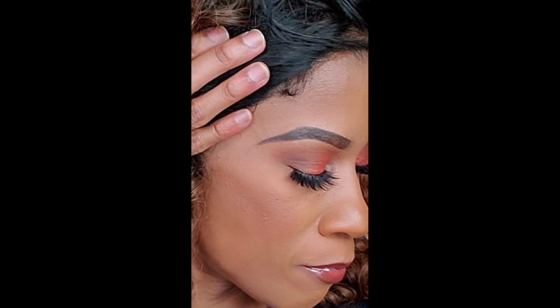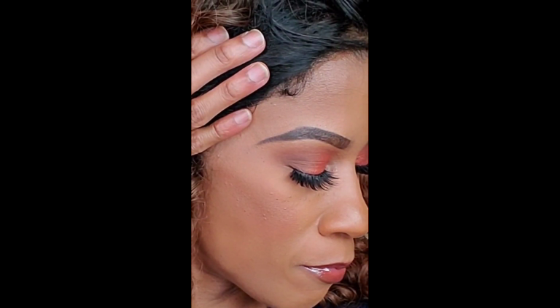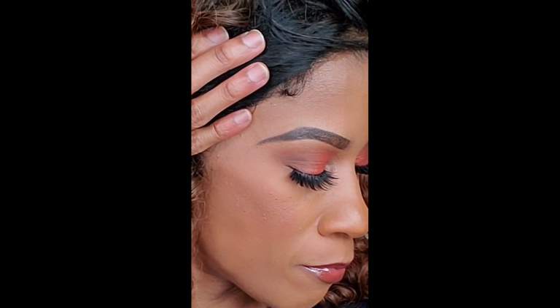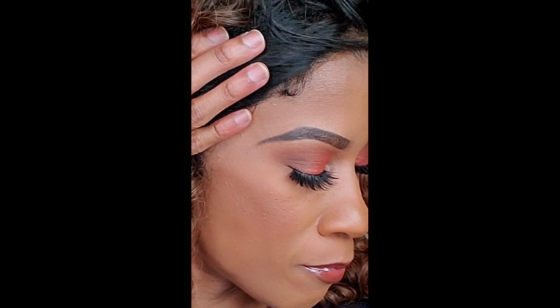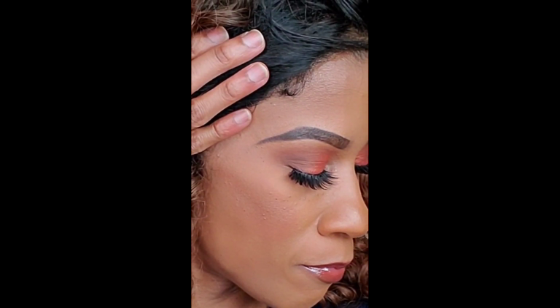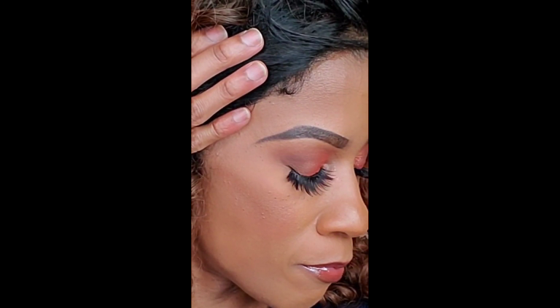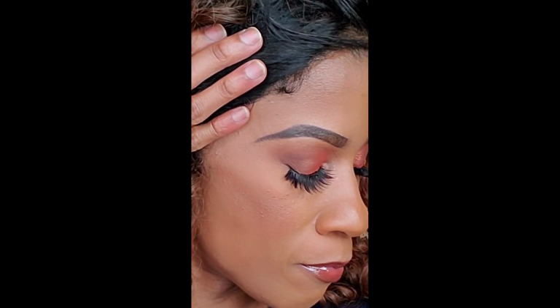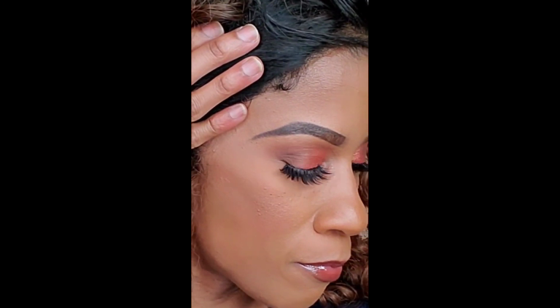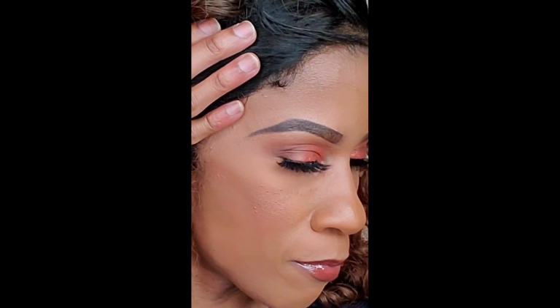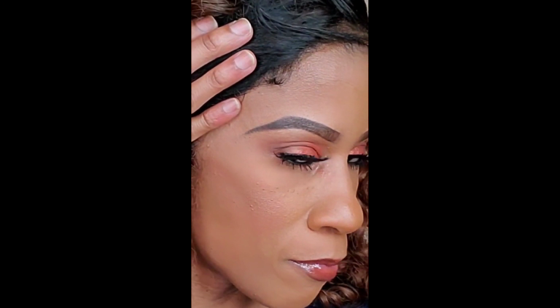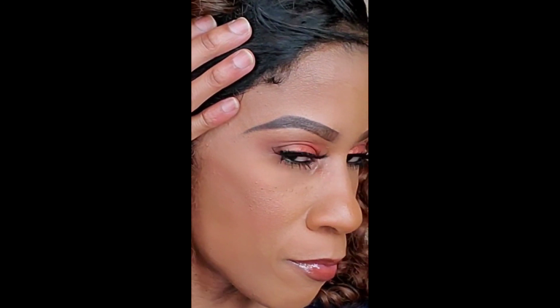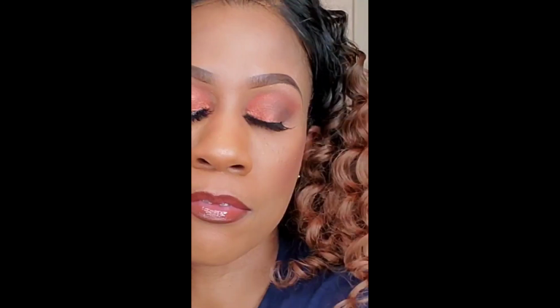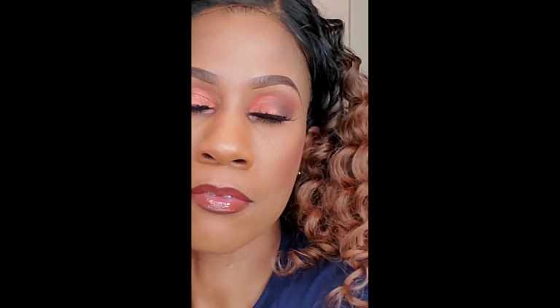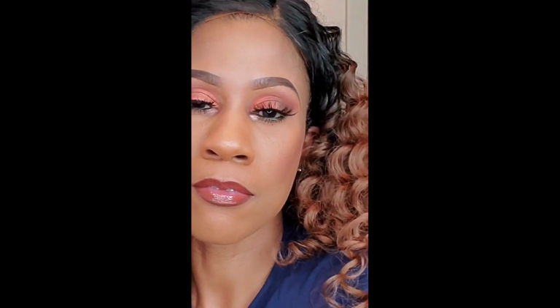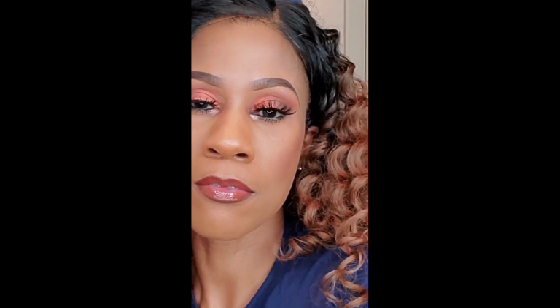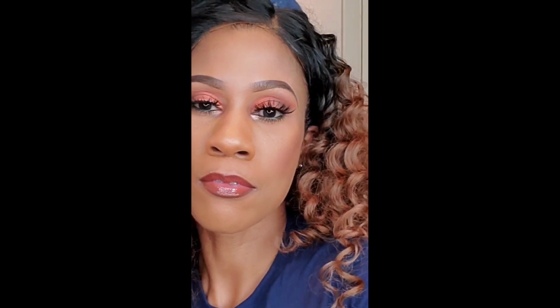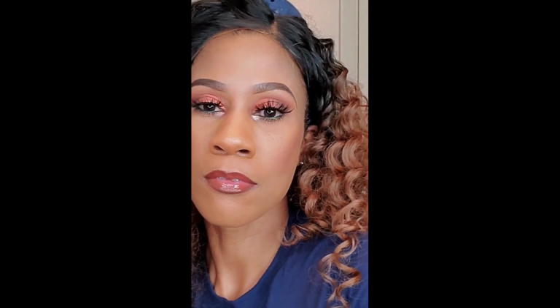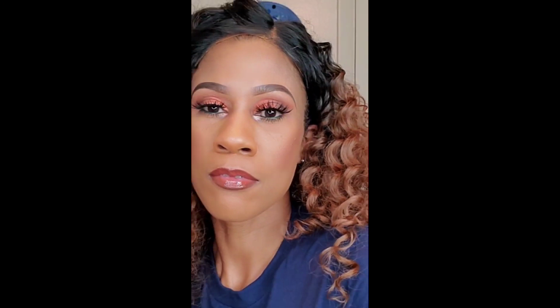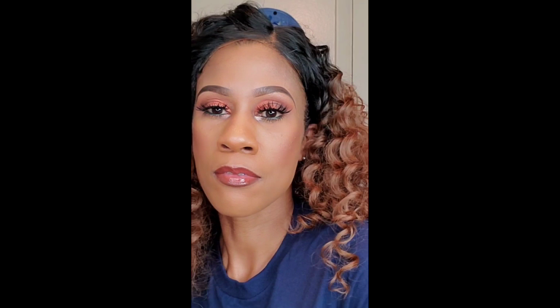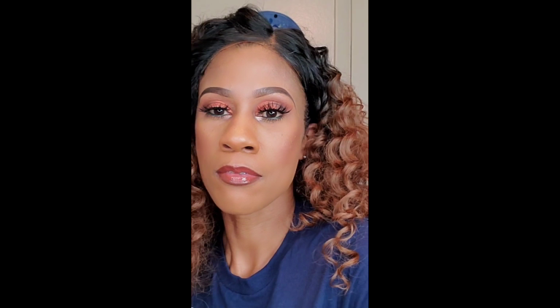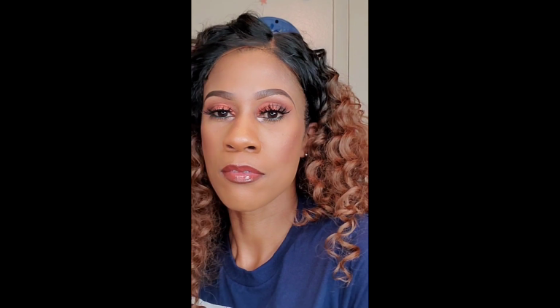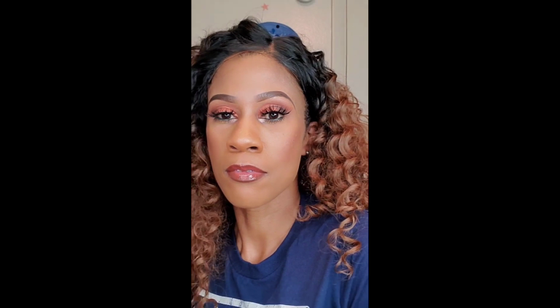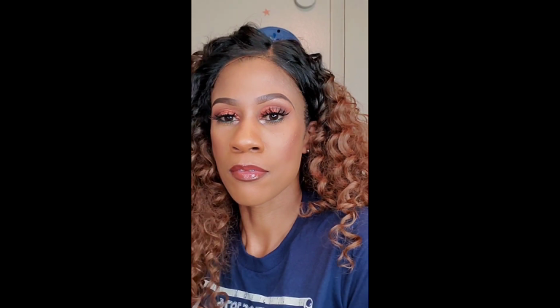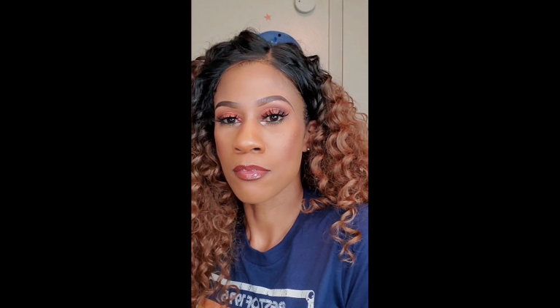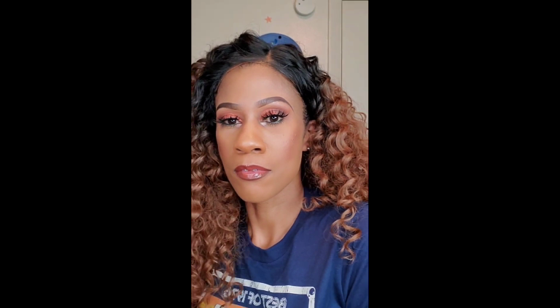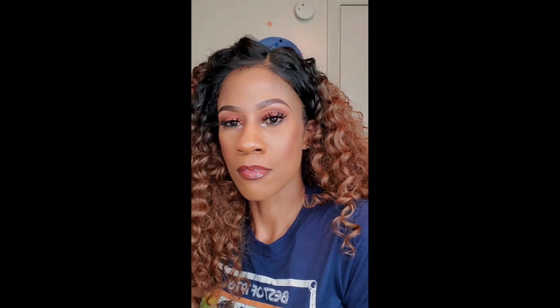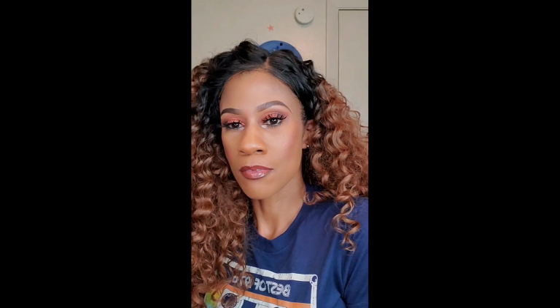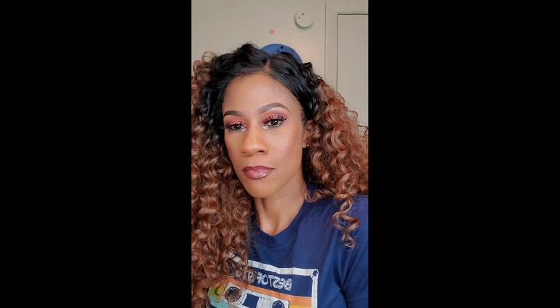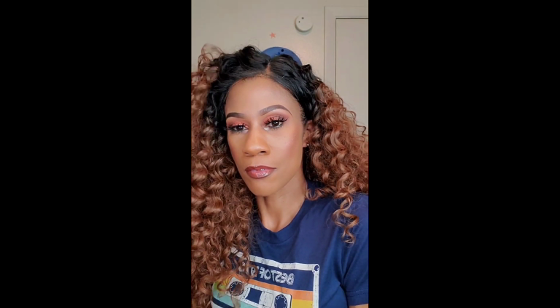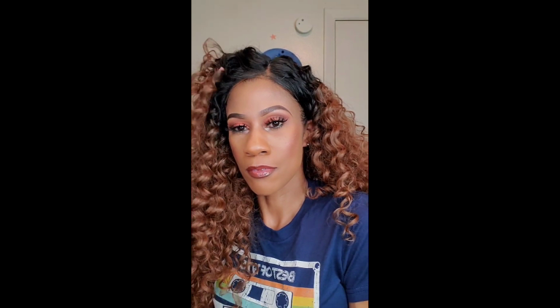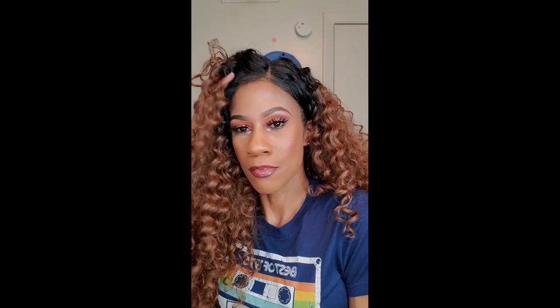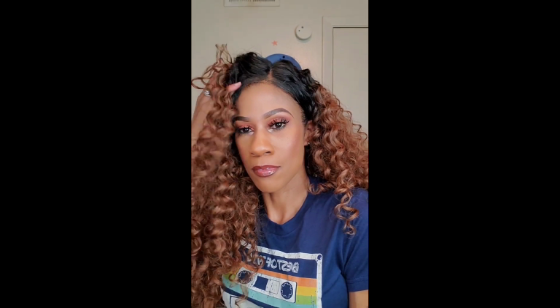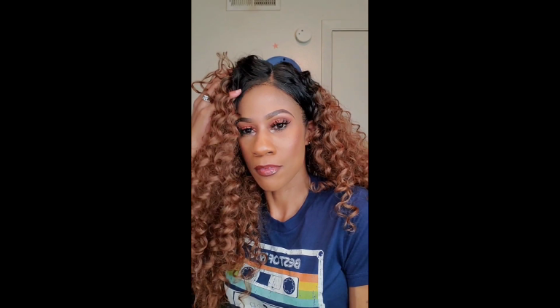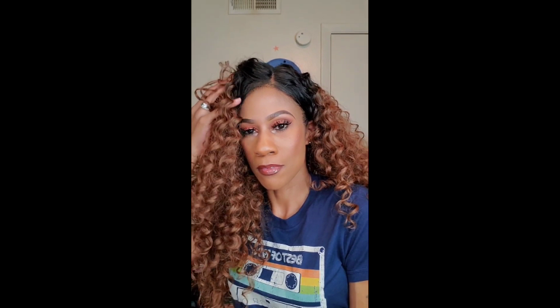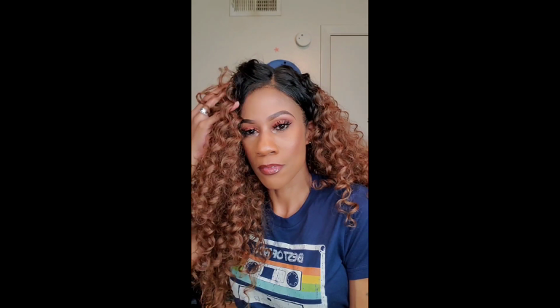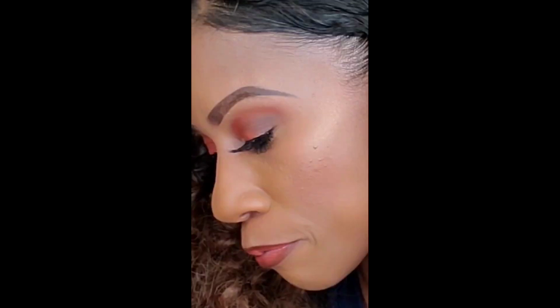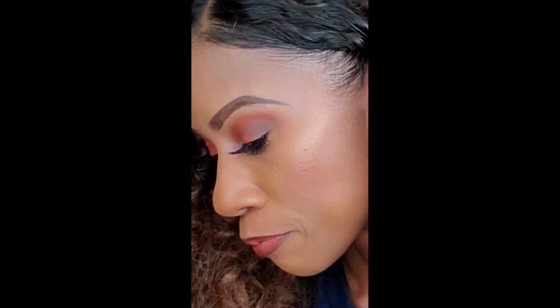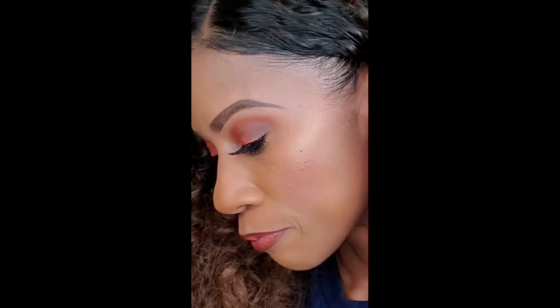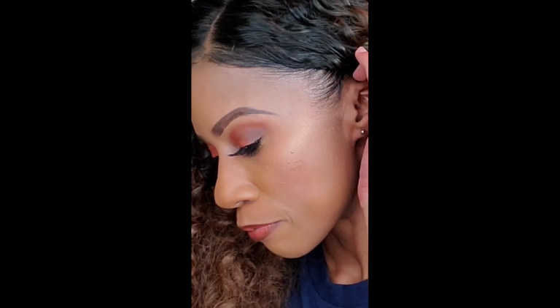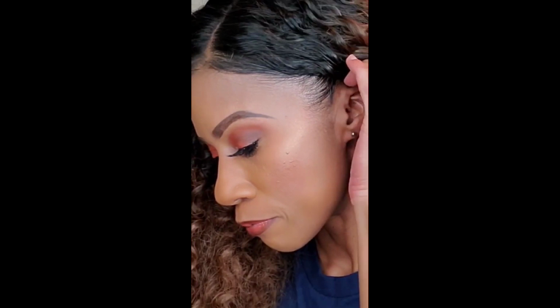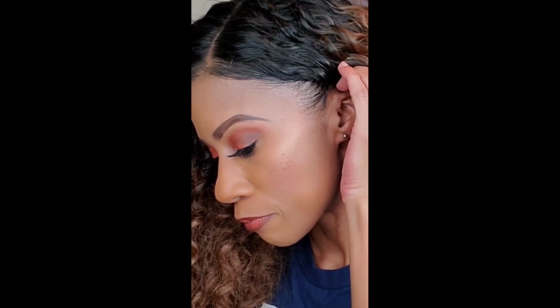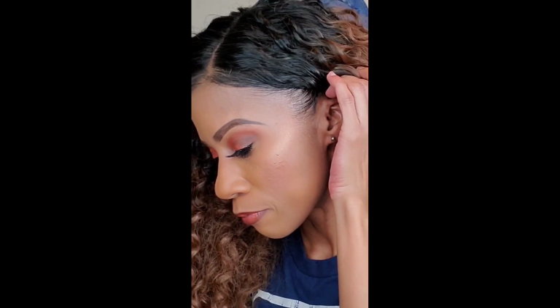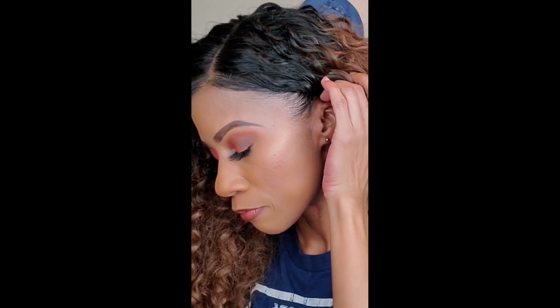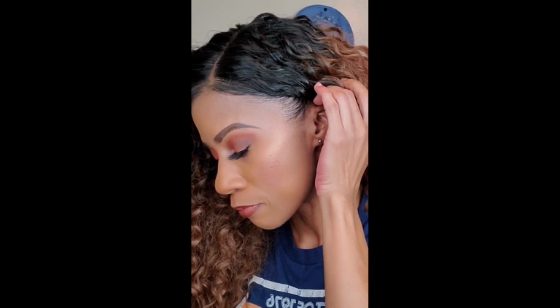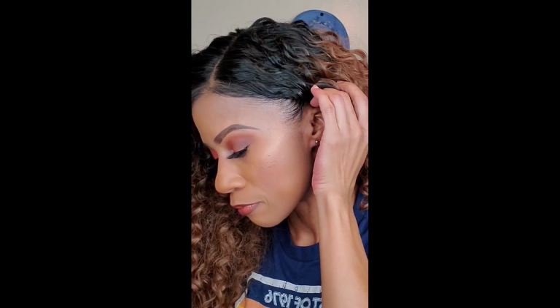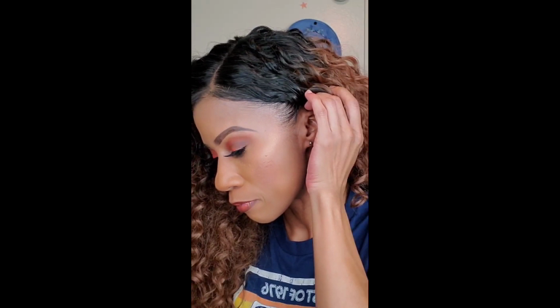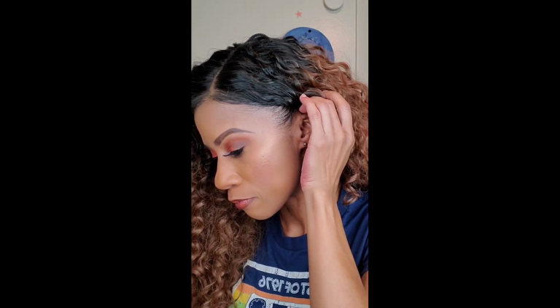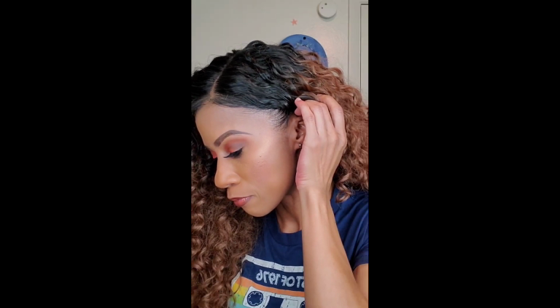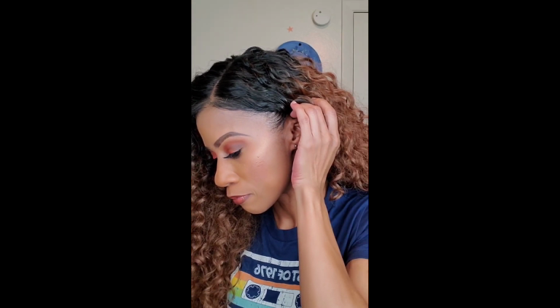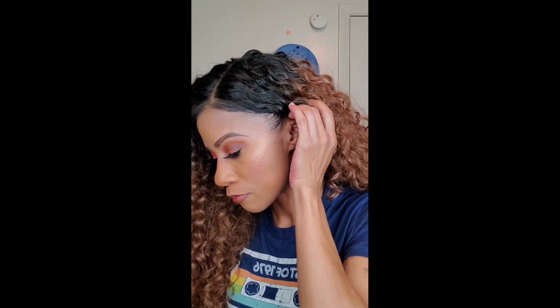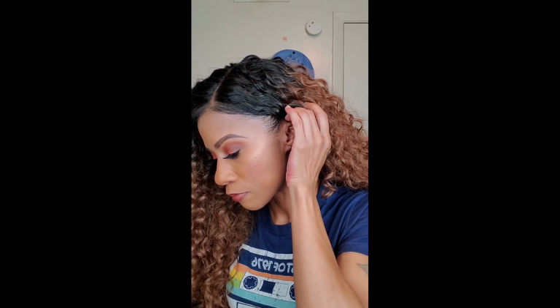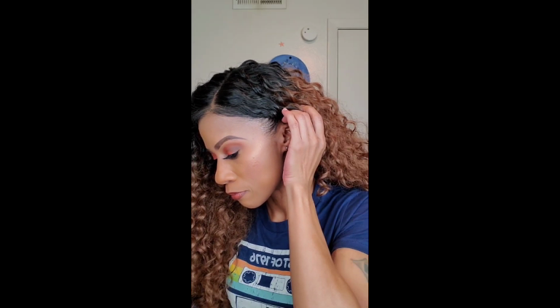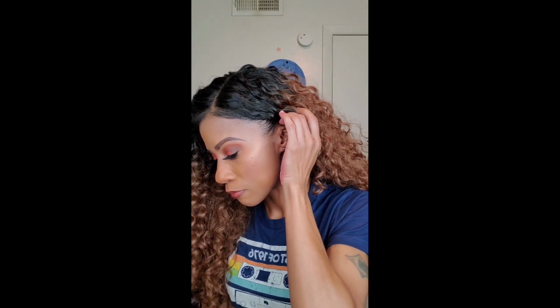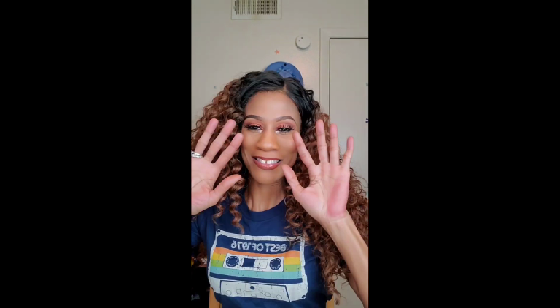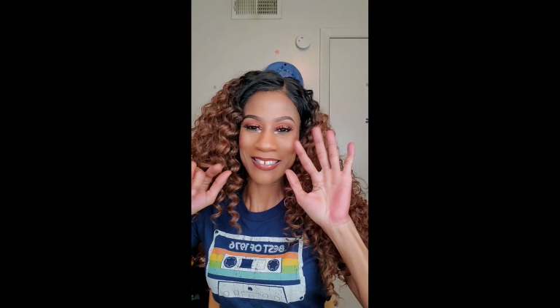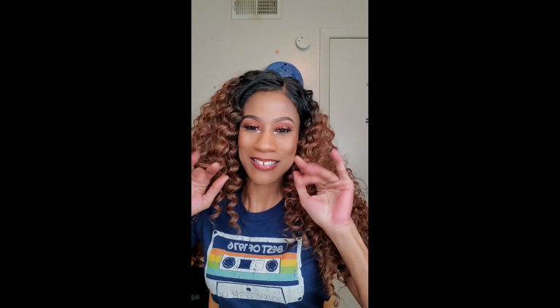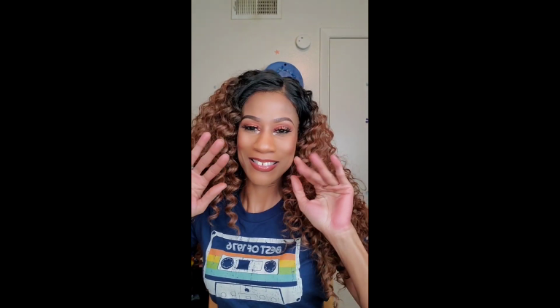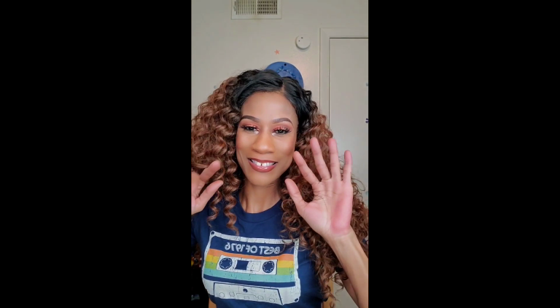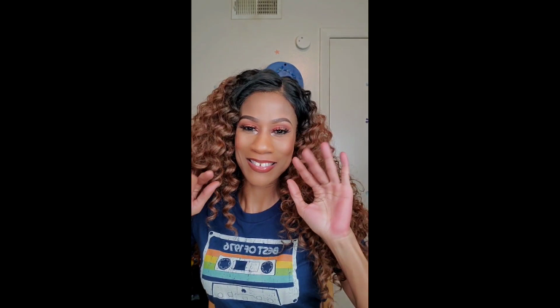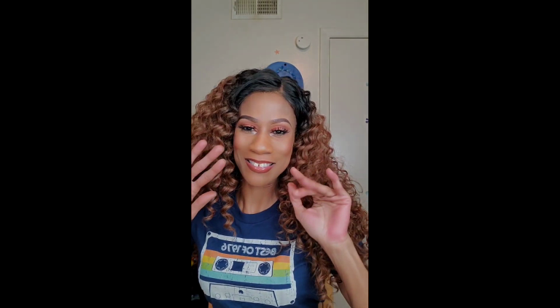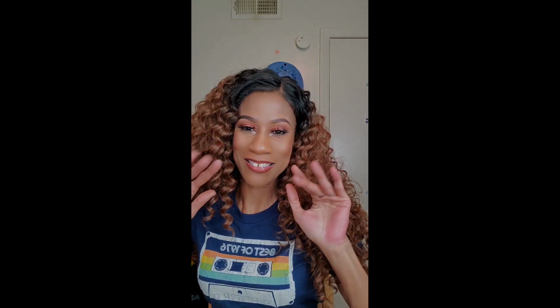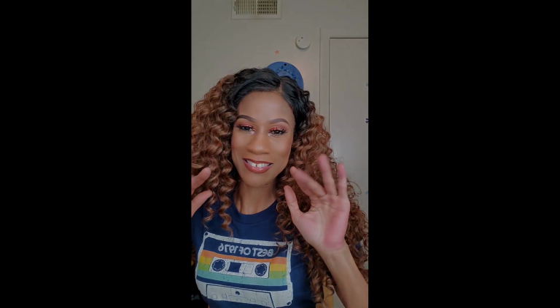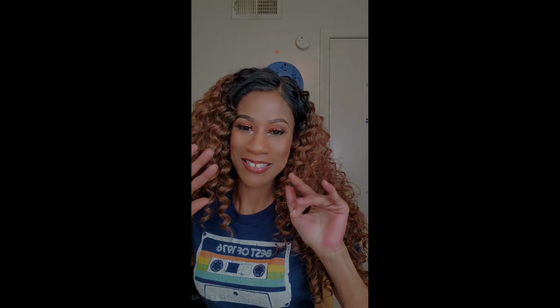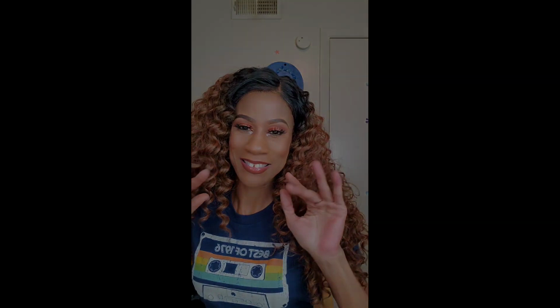And there we have it, you guys — a beautiful sculpted brow. I usually don't do these; they're really hard to do on camera, but since I've been getting a lot of requests for it, I did it for you guys. Have a great Monday, bye!